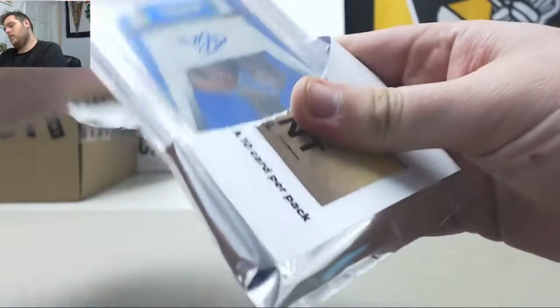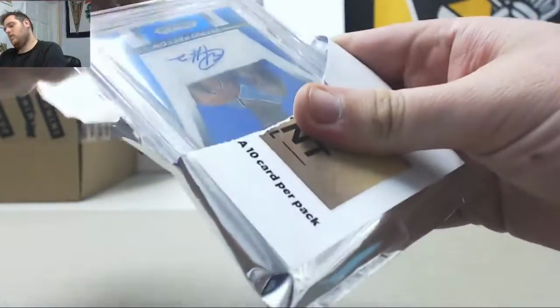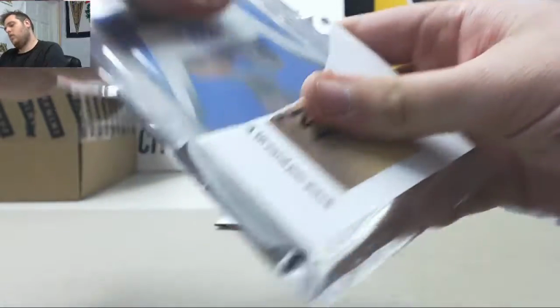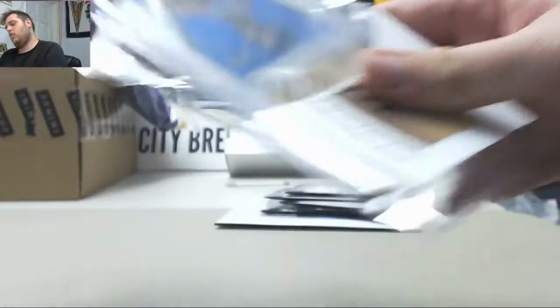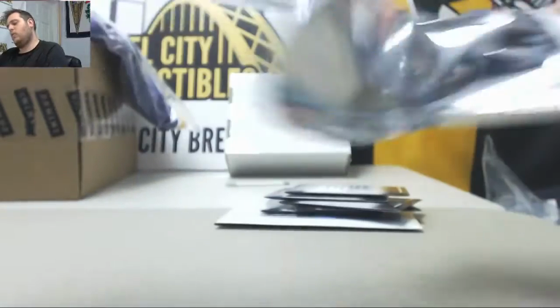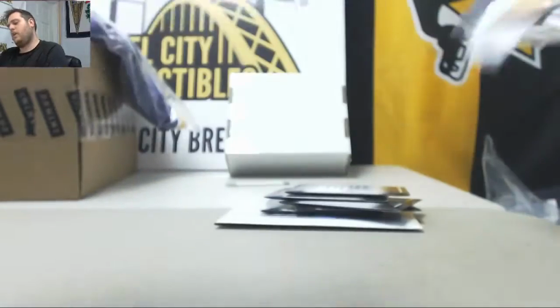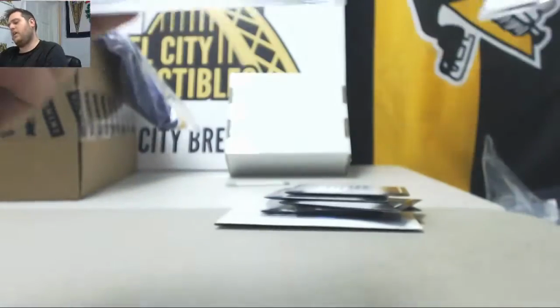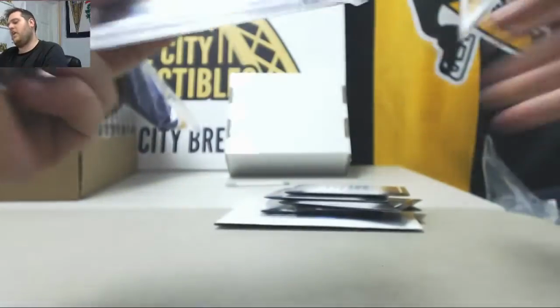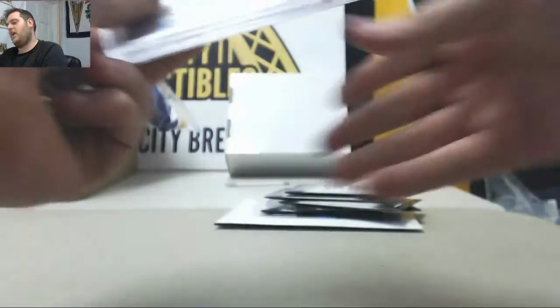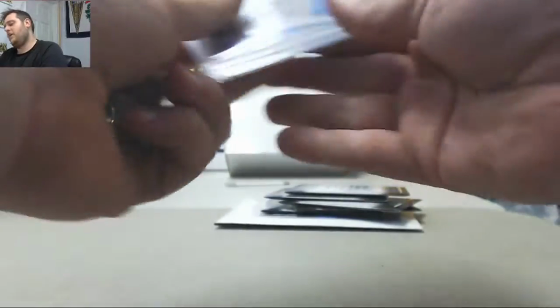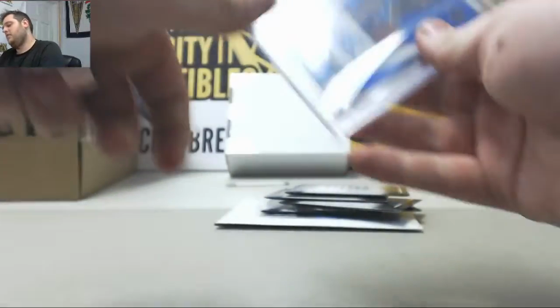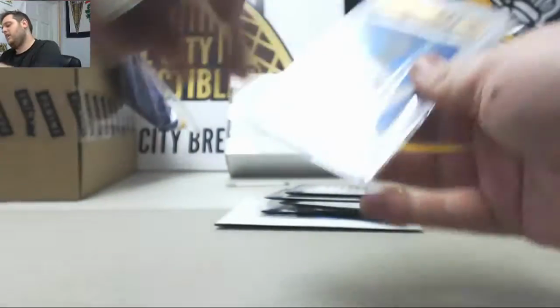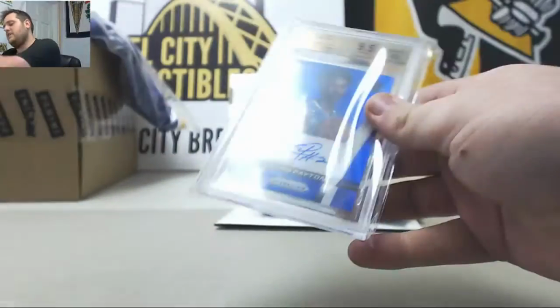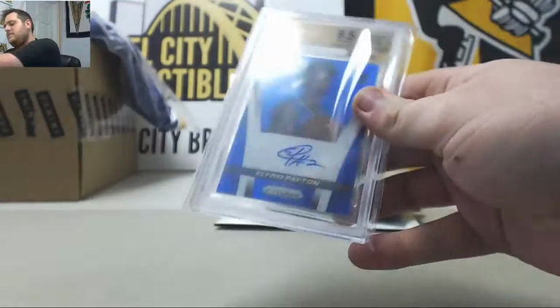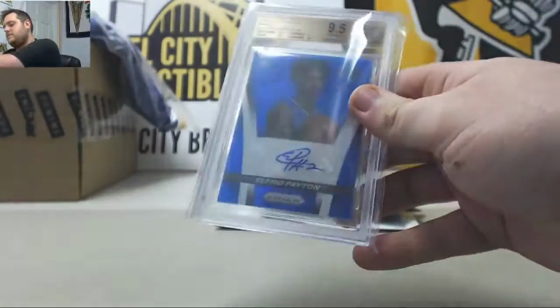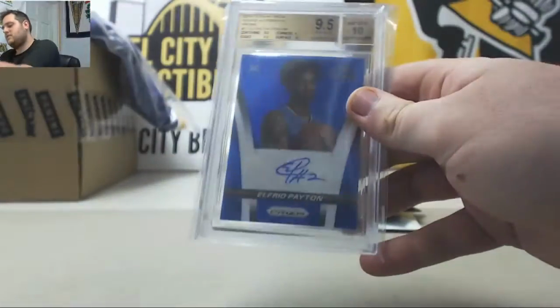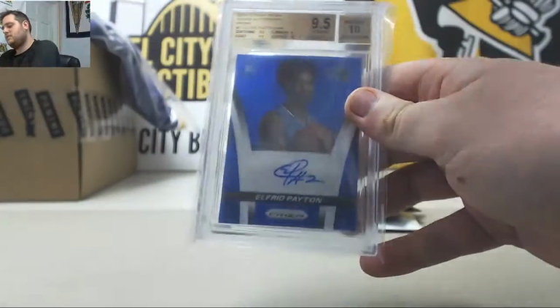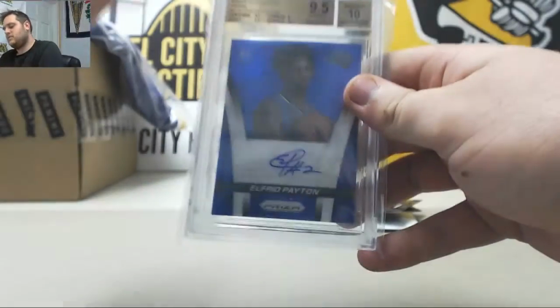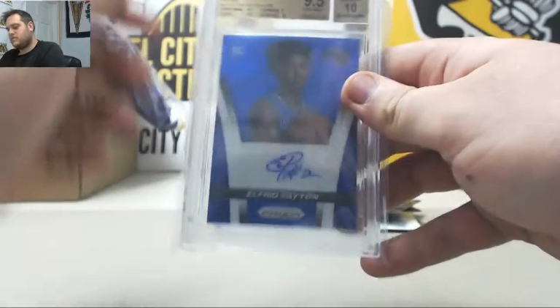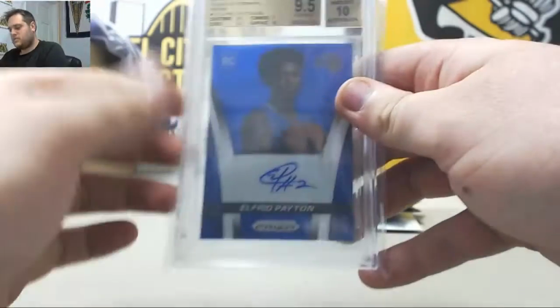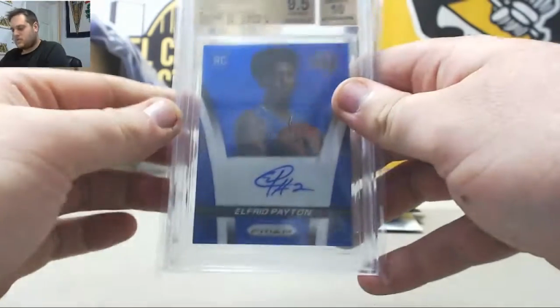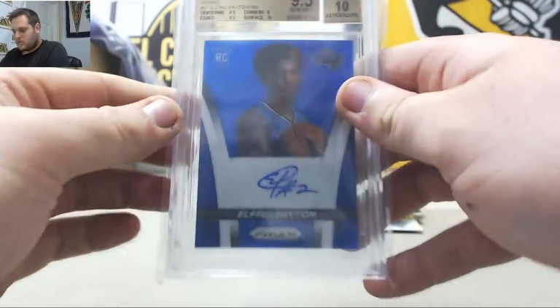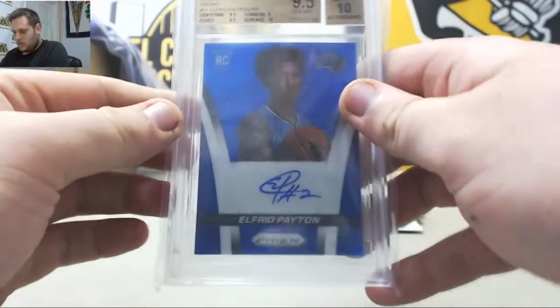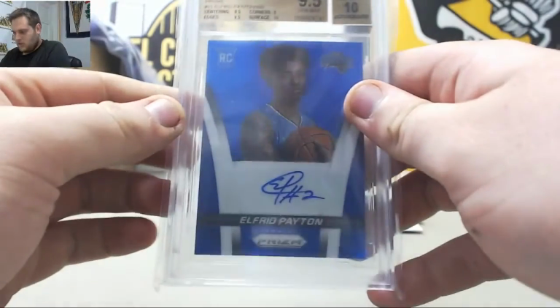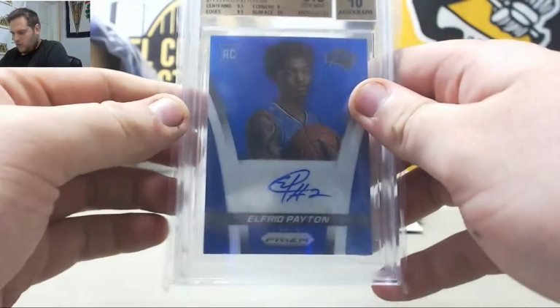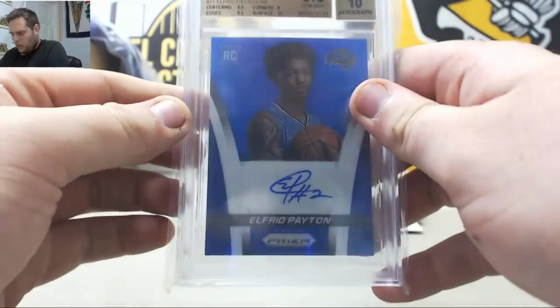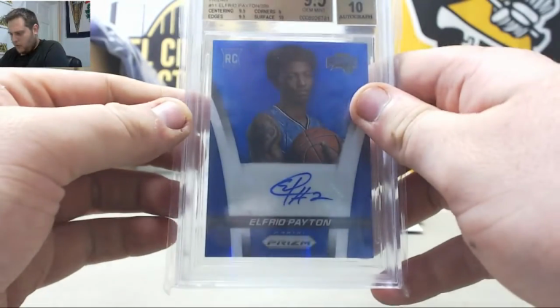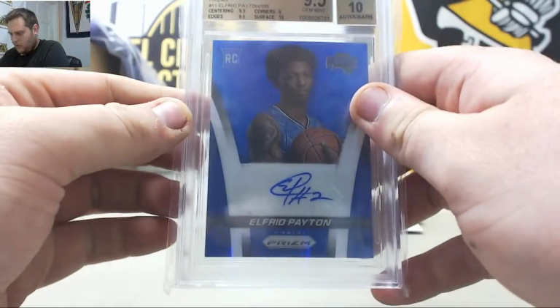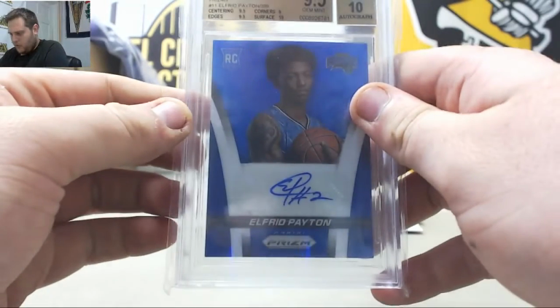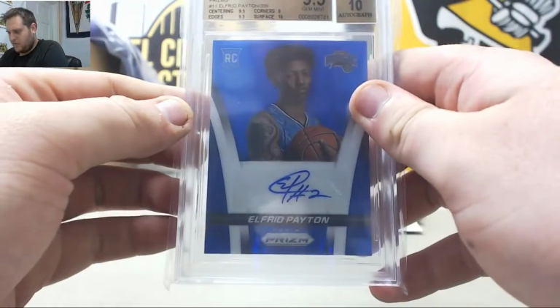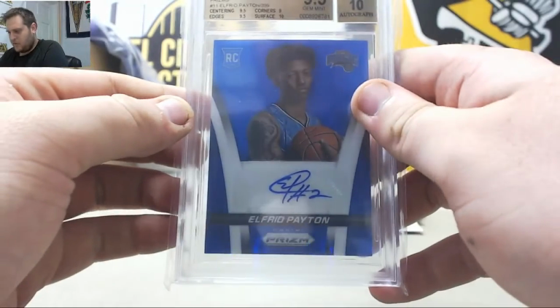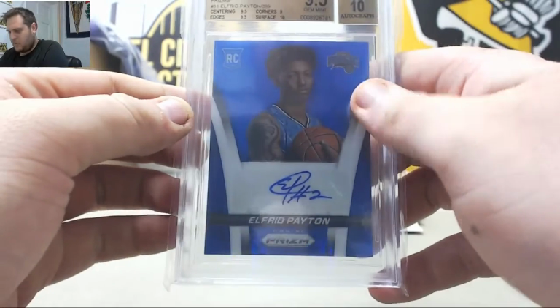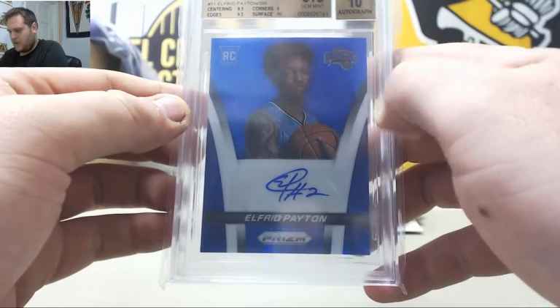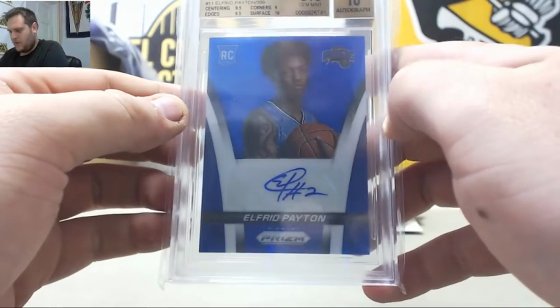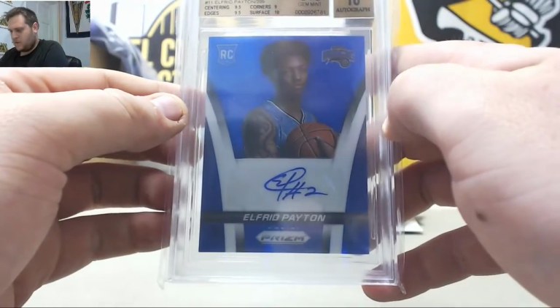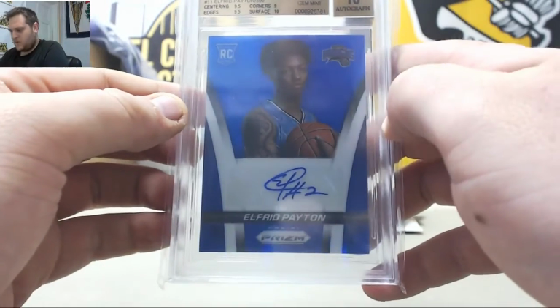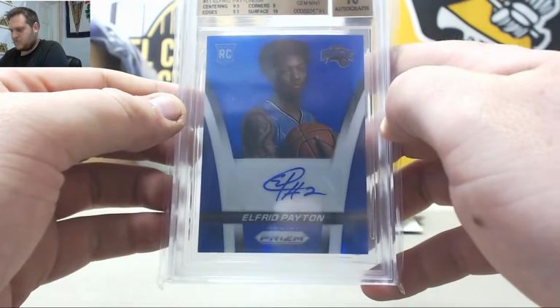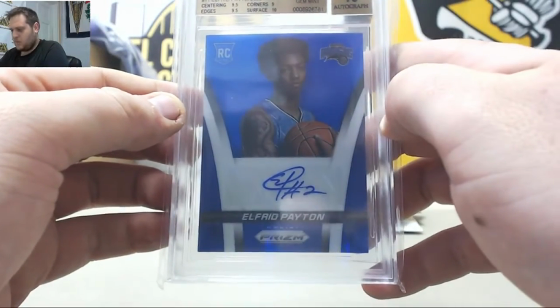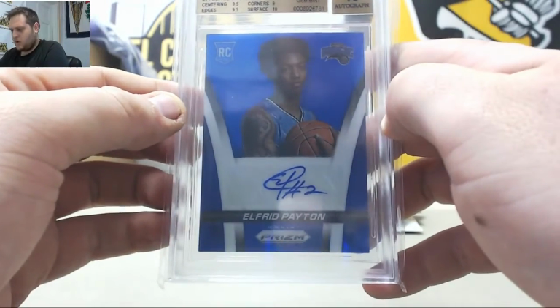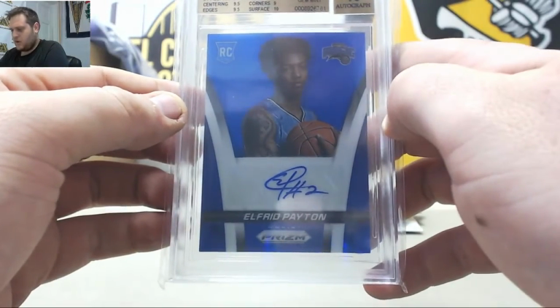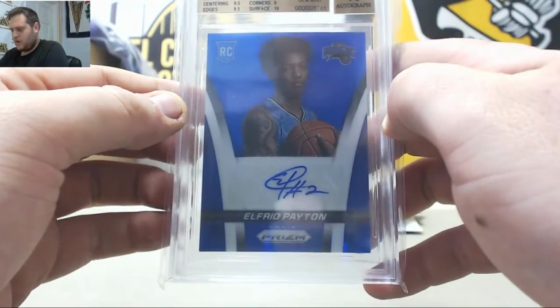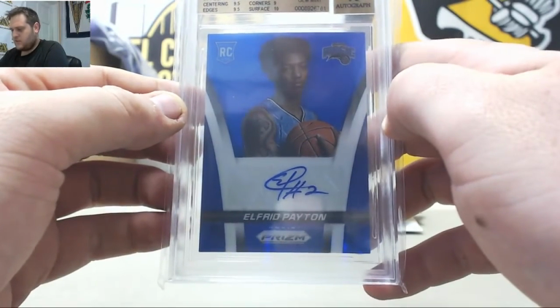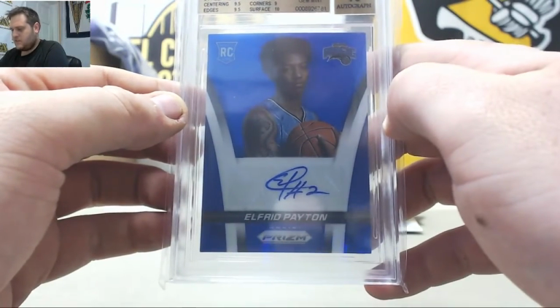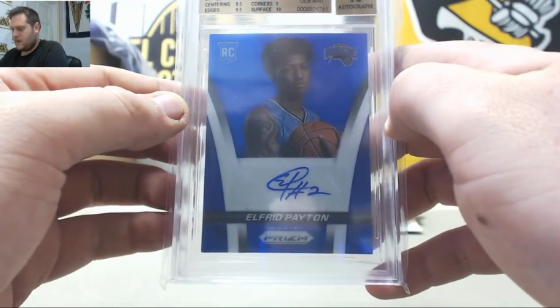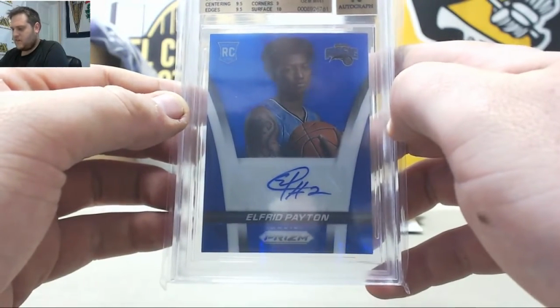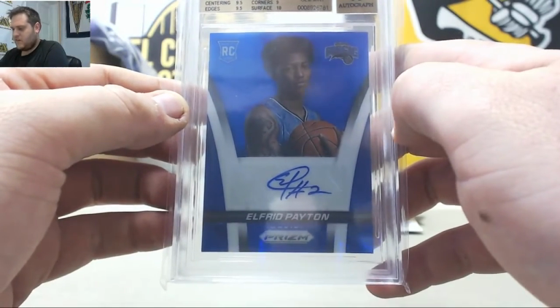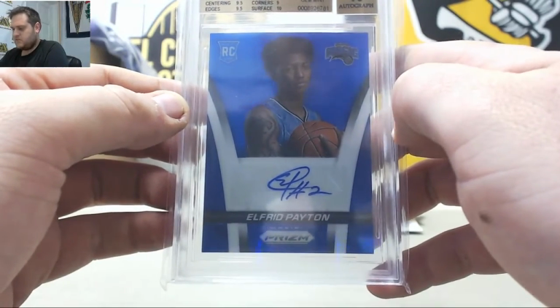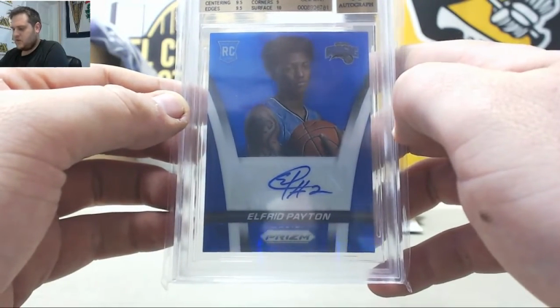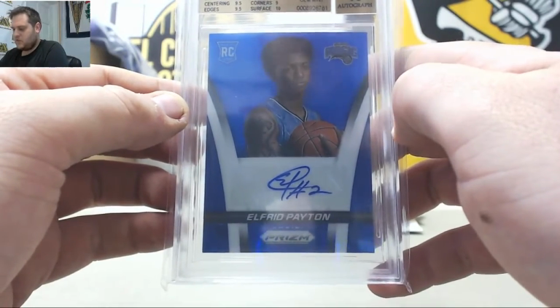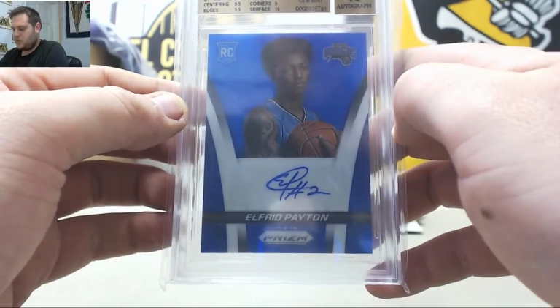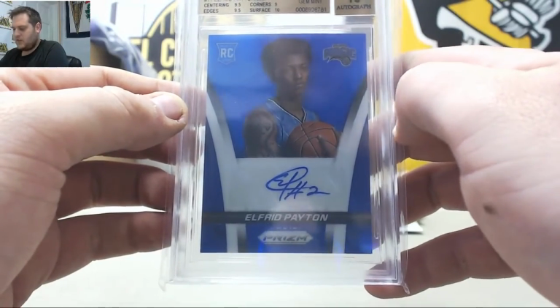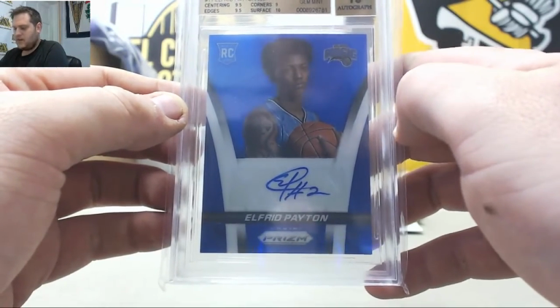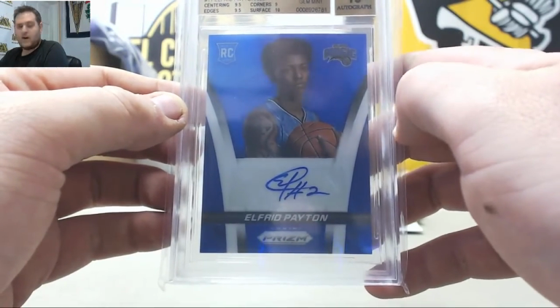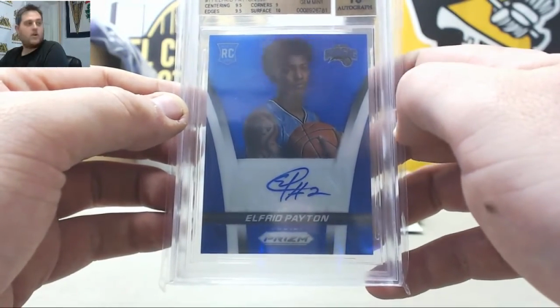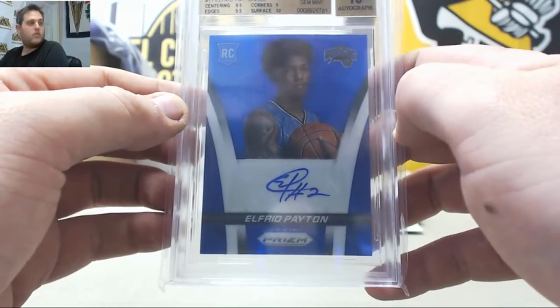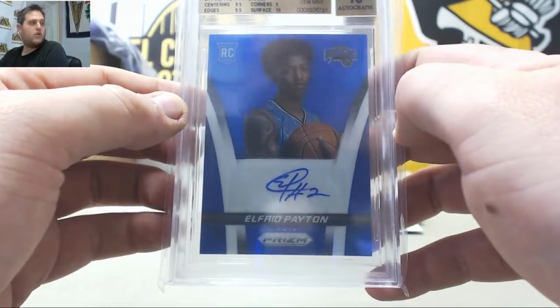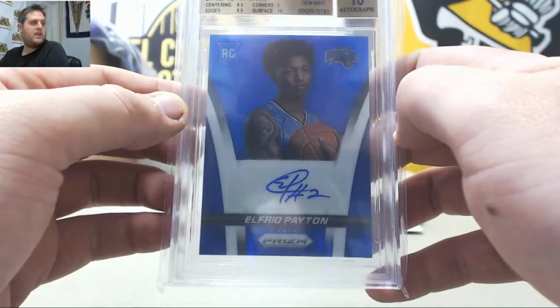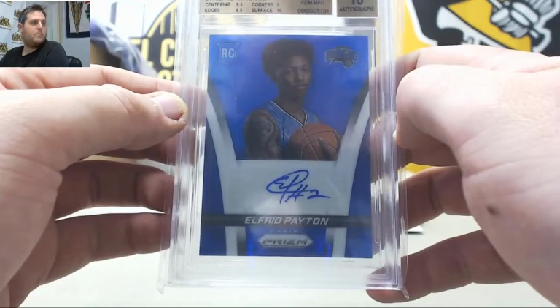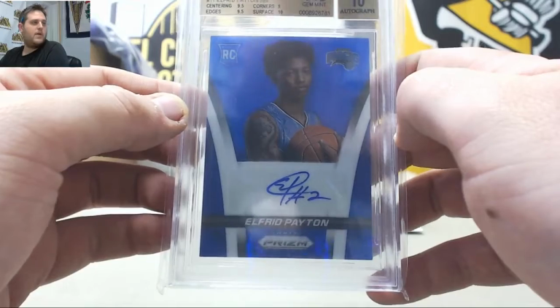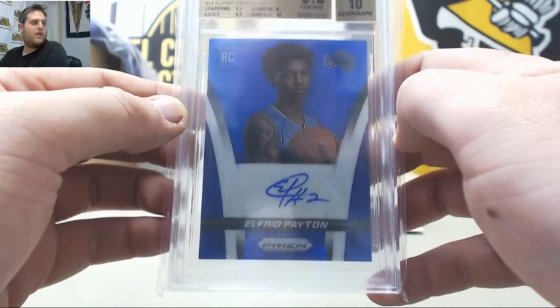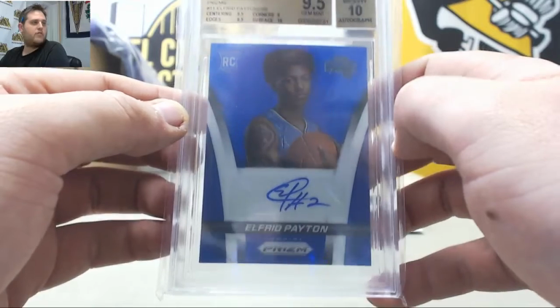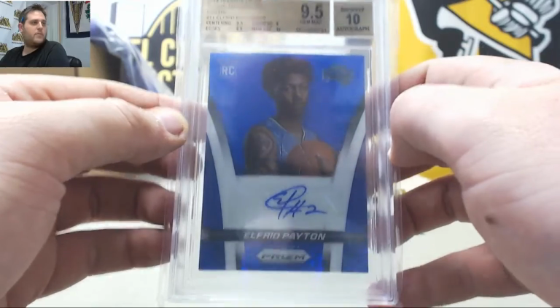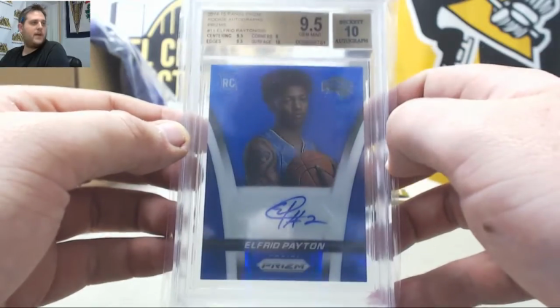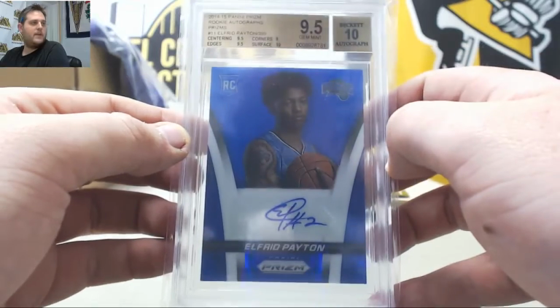Ooh, we've got an auto — nice. 2014-15 Panini Prism Rookie Autos, 9.5 Gem with a 10 auto, Rookie Alfred Payton.